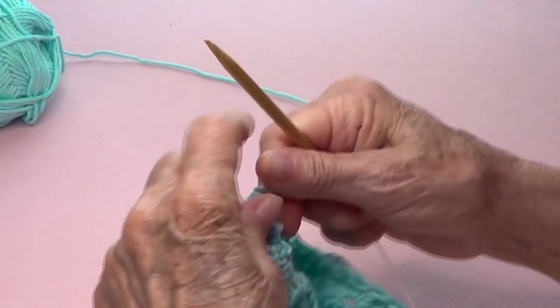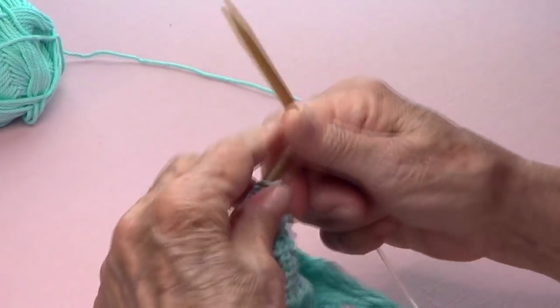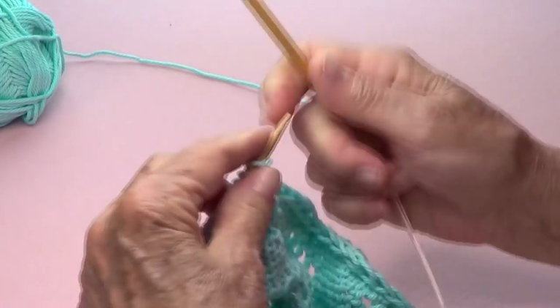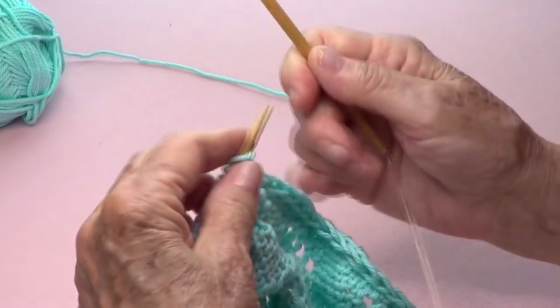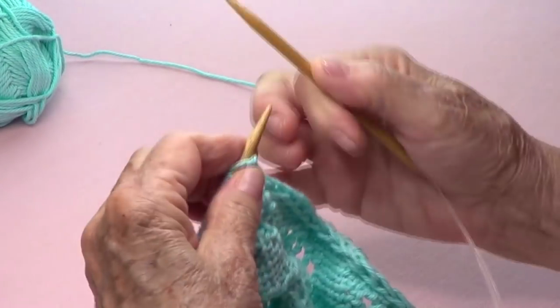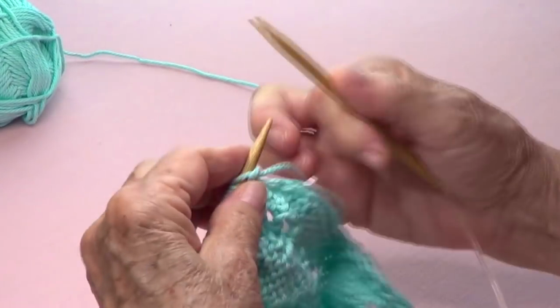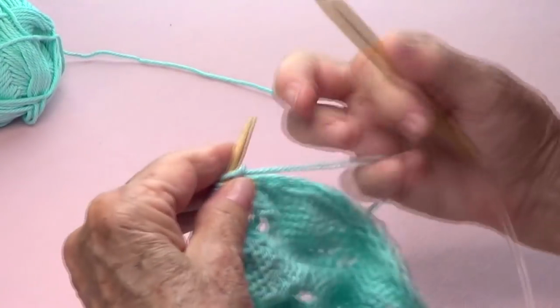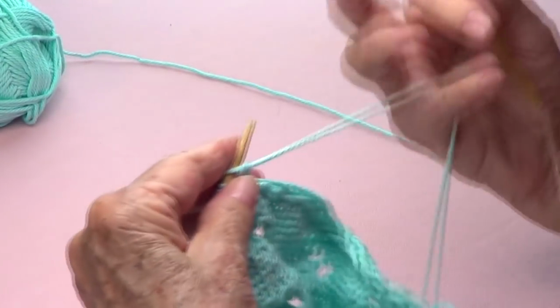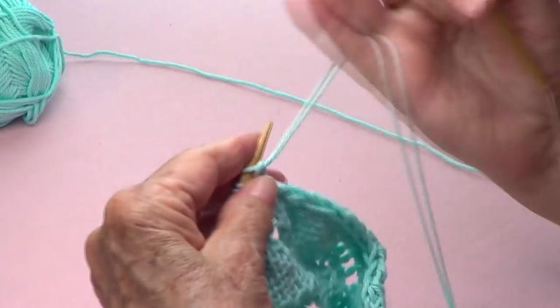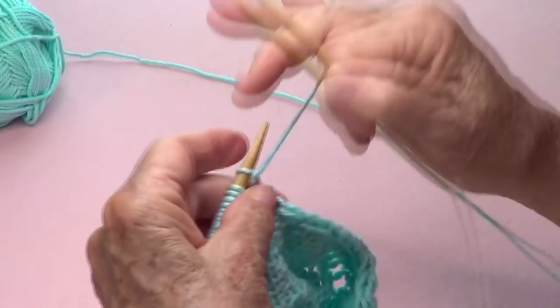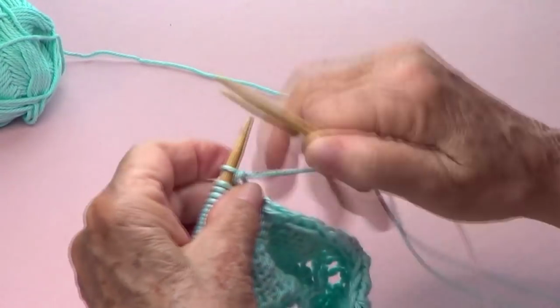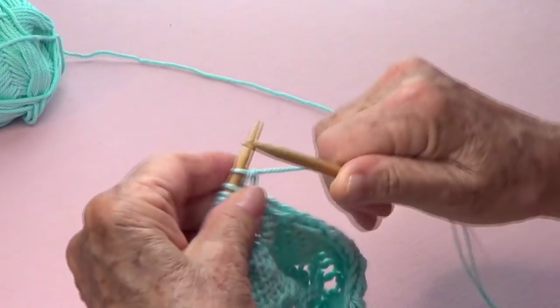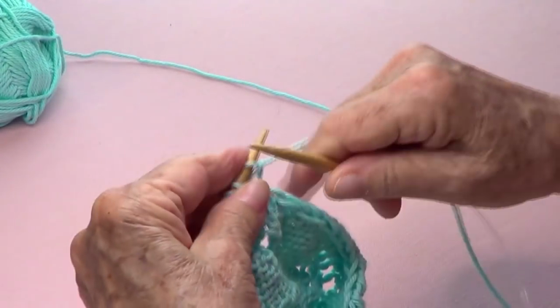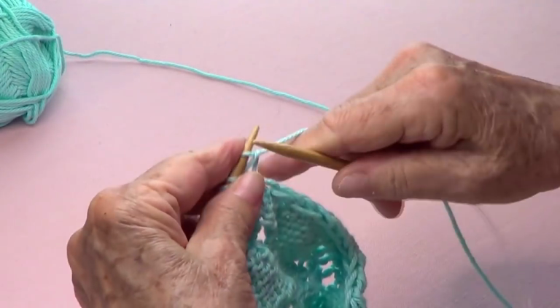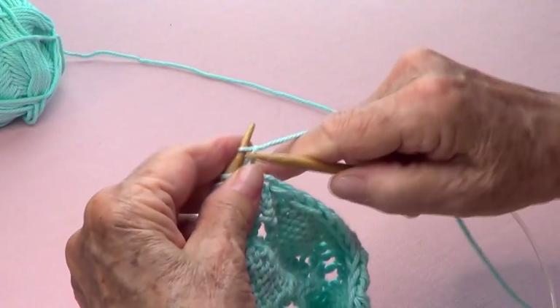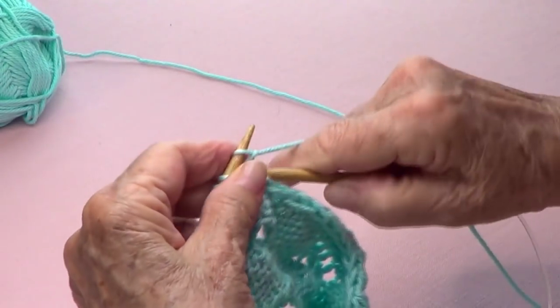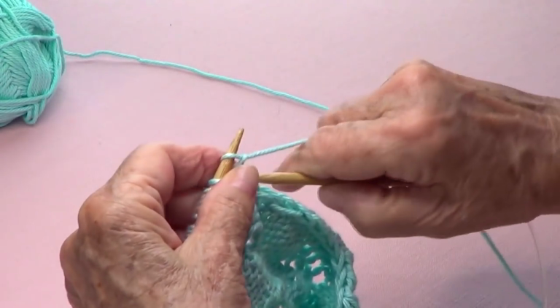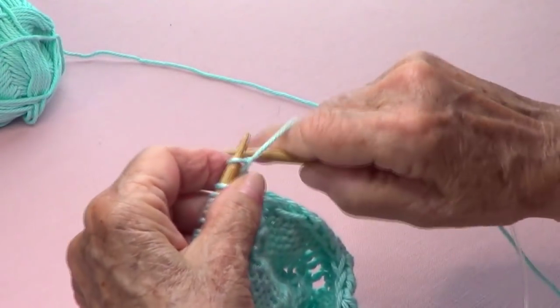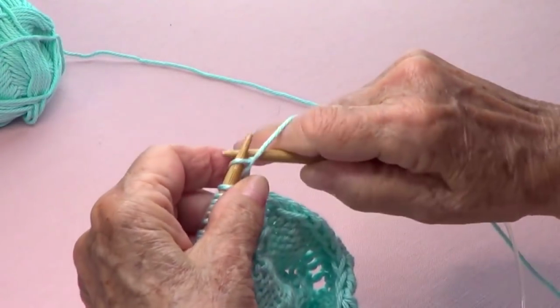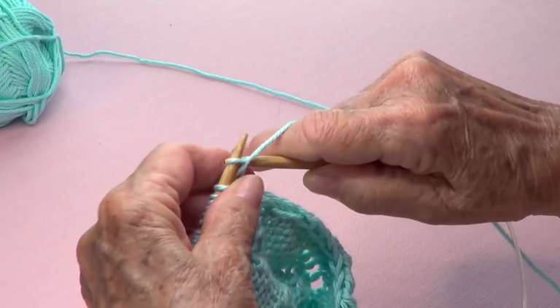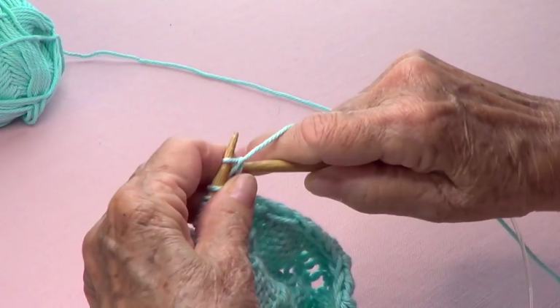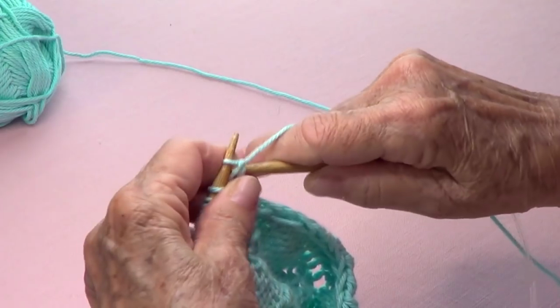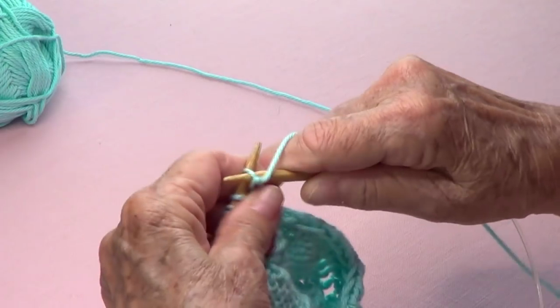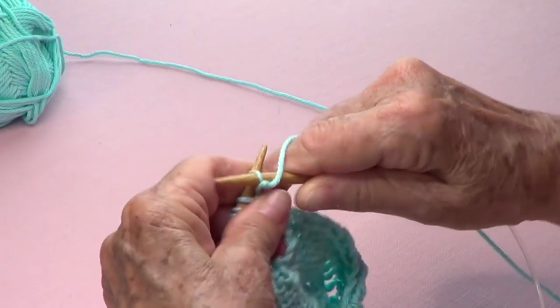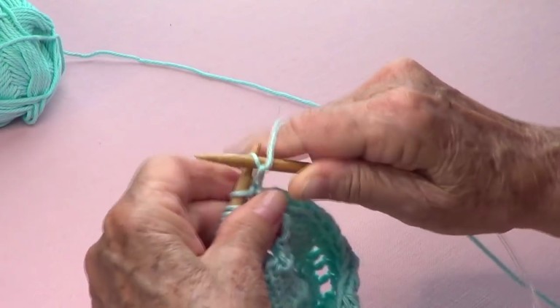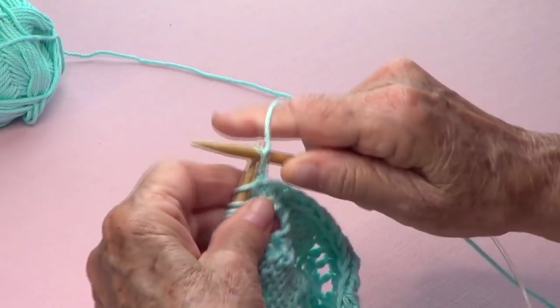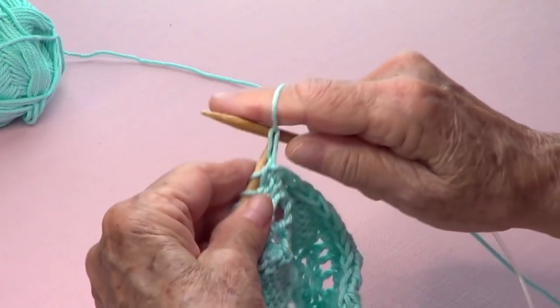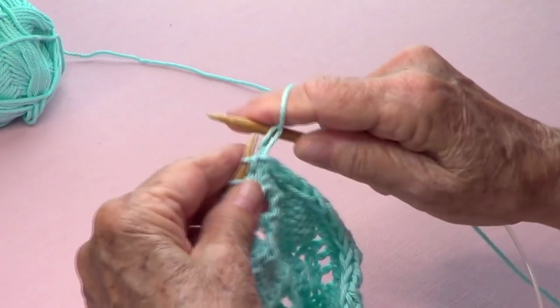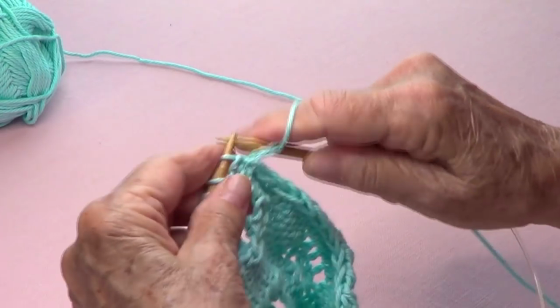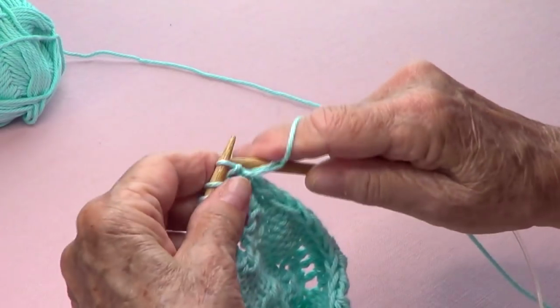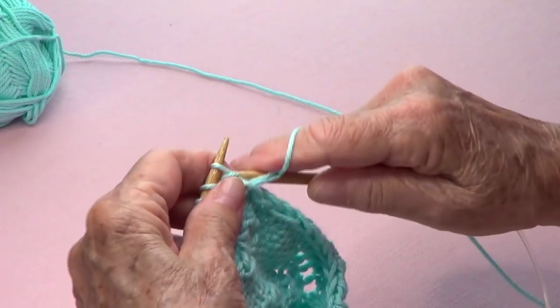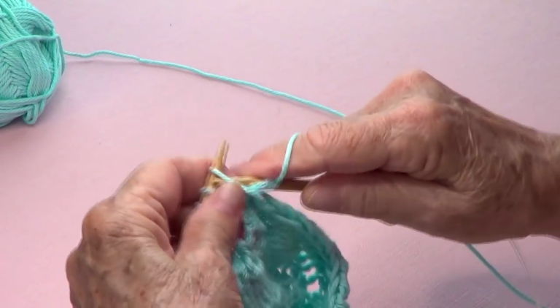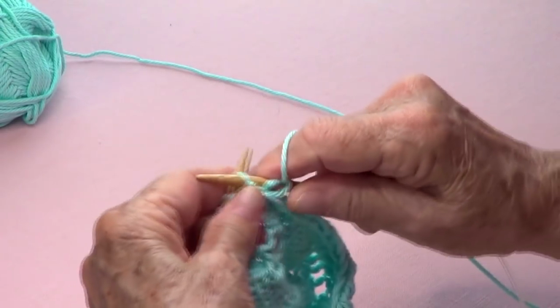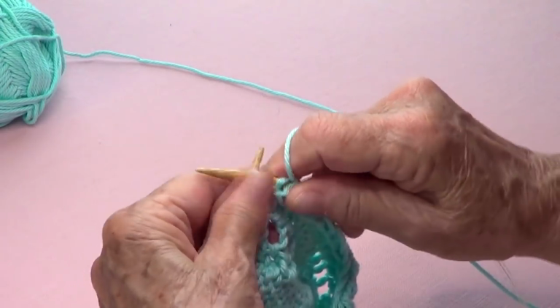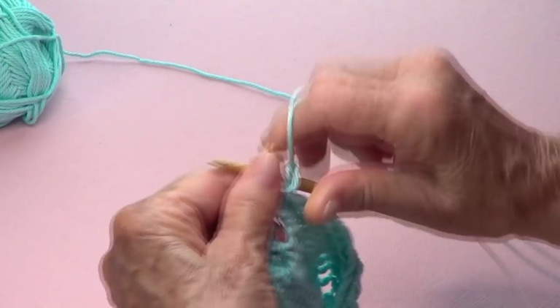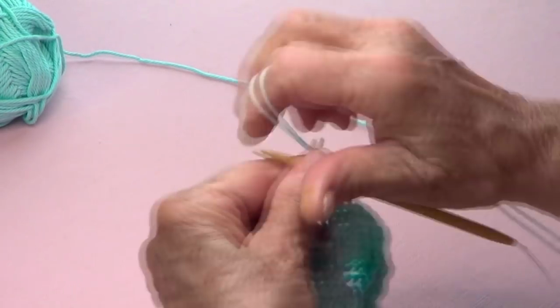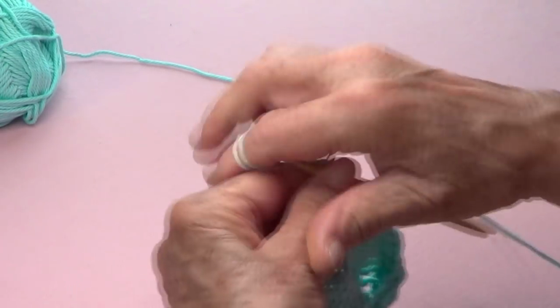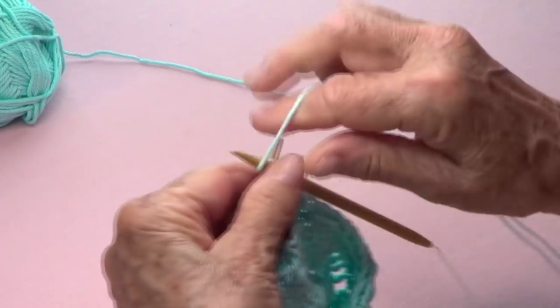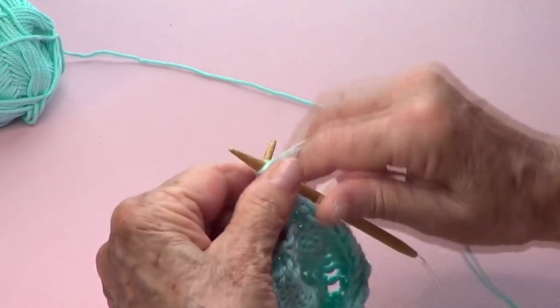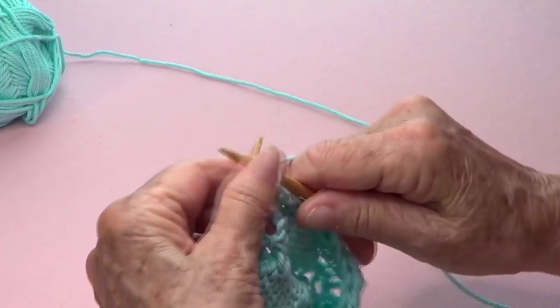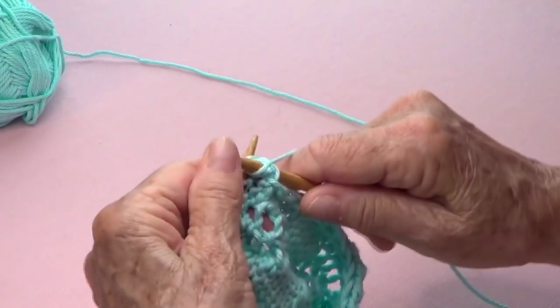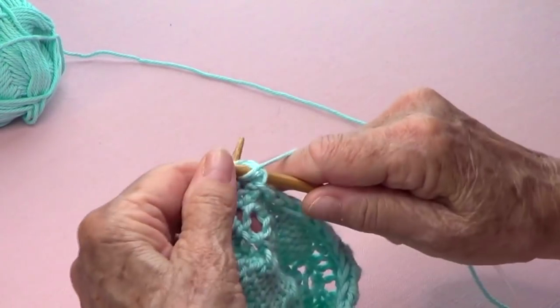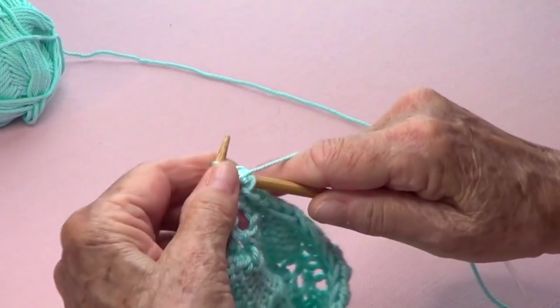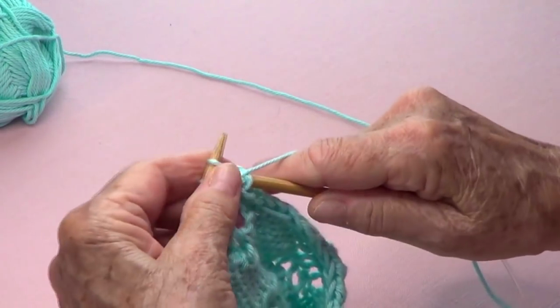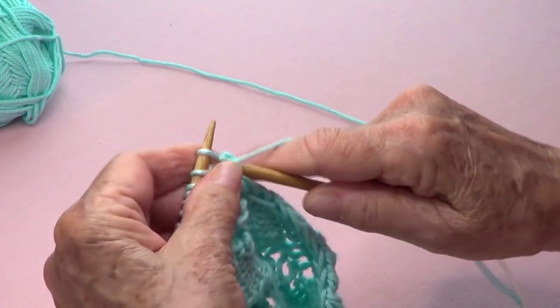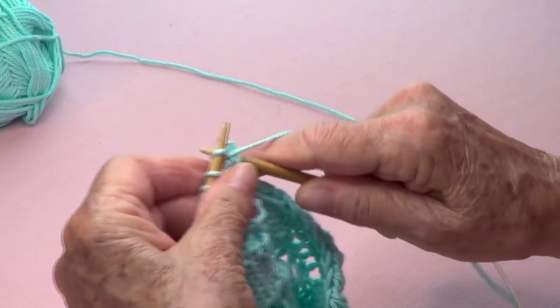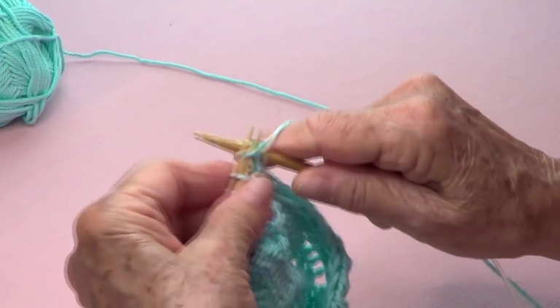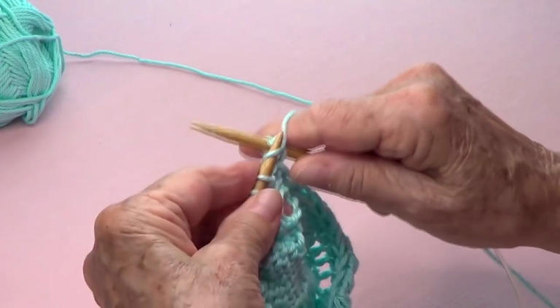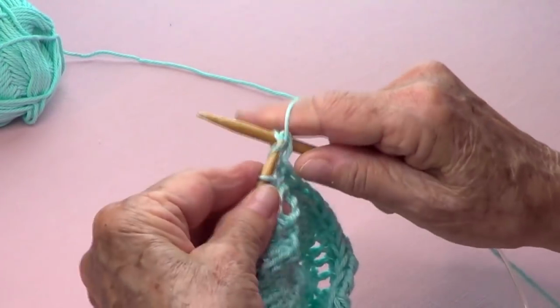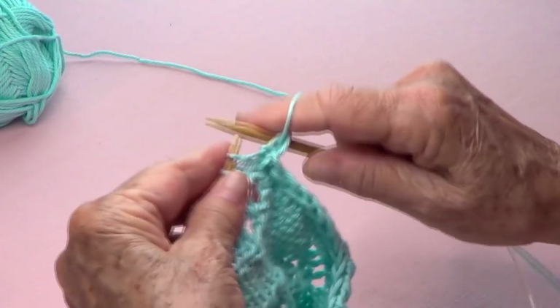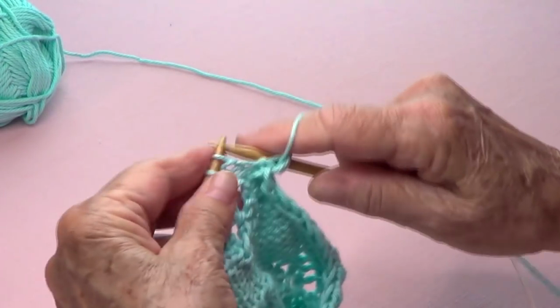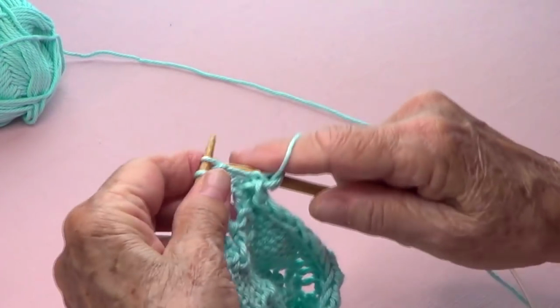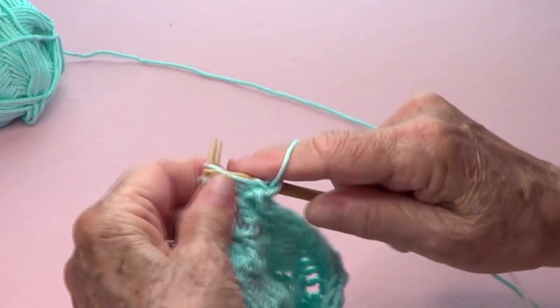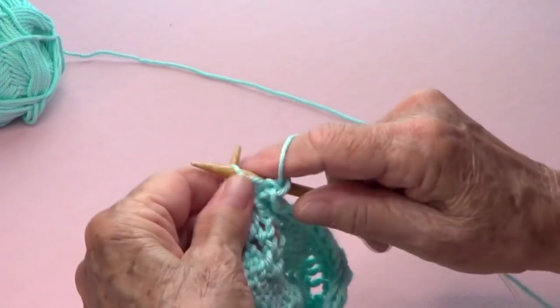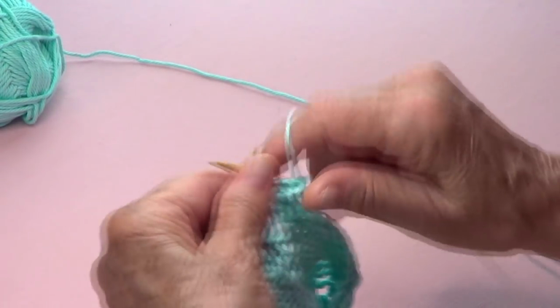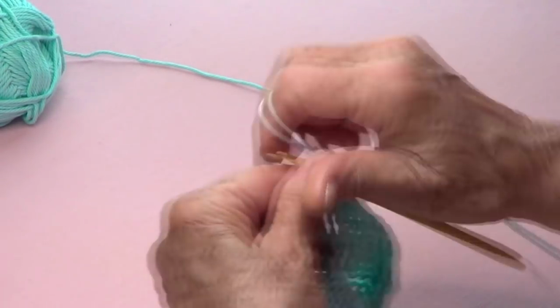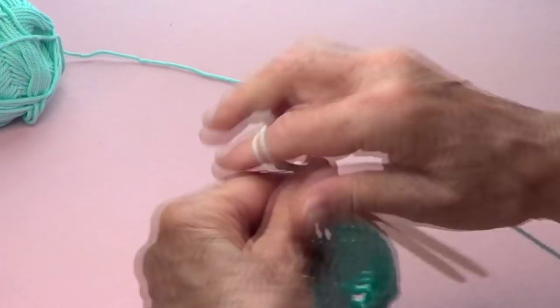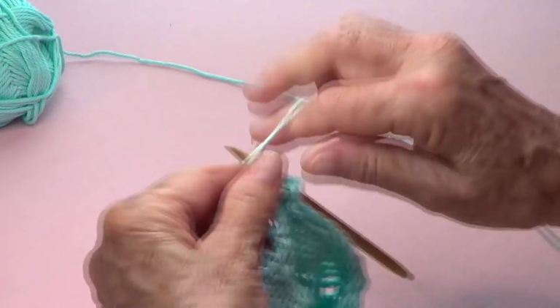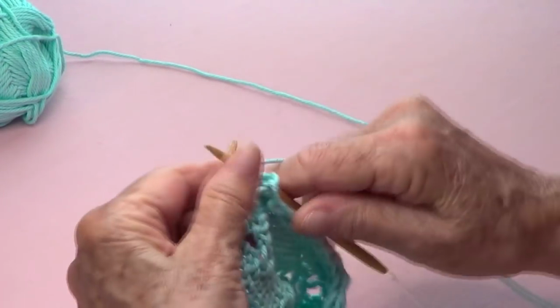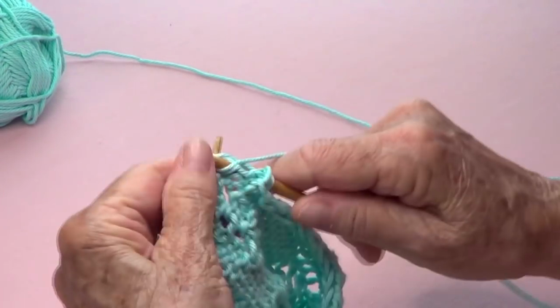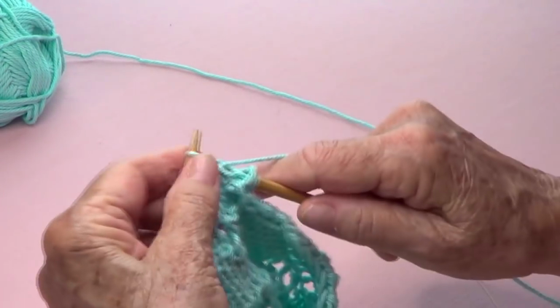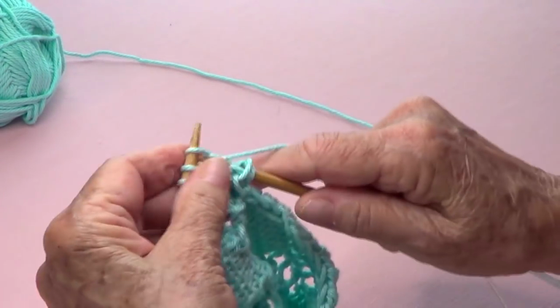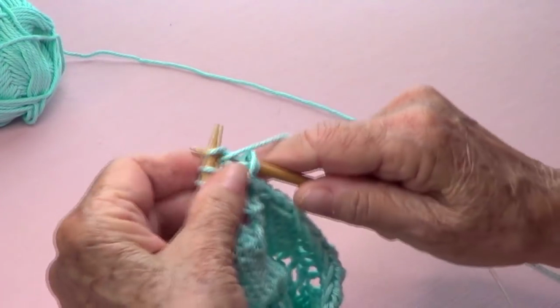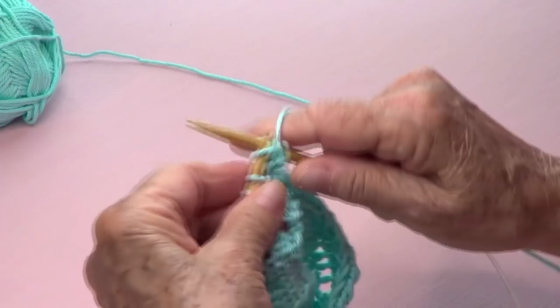Repeat: knit three stitches together, knit three — one, two, three — yarn over, knit one, yarn over, knit nine — one through nine. Then the last one you knit. Row number eight is the same as all even-number rows: slip one as if to purl and purl the whole row.